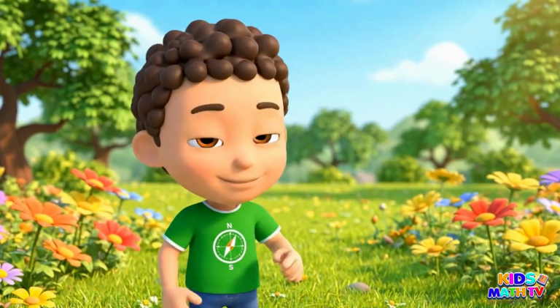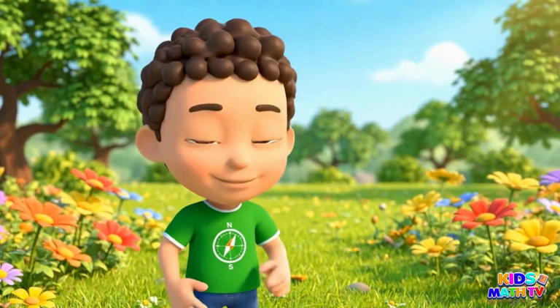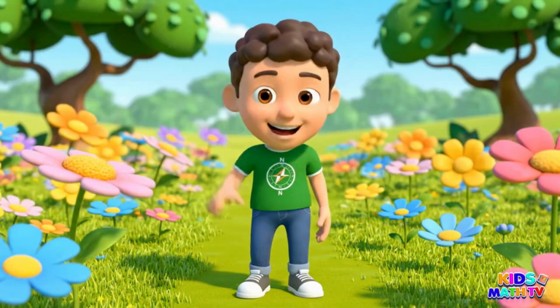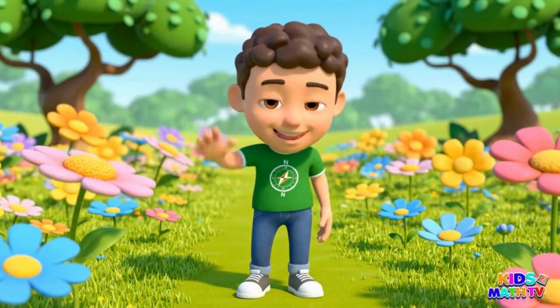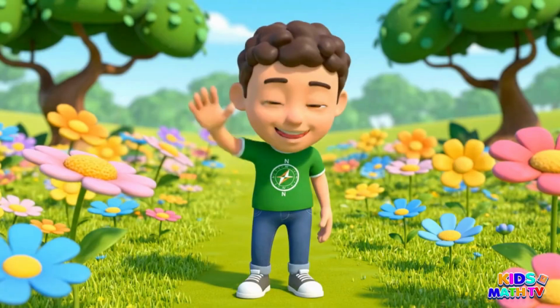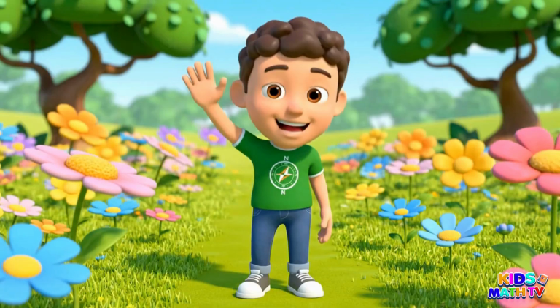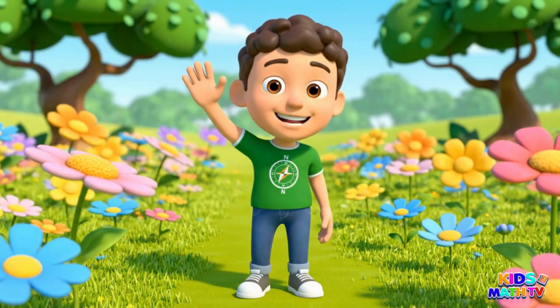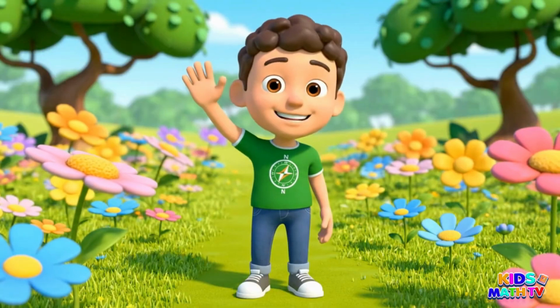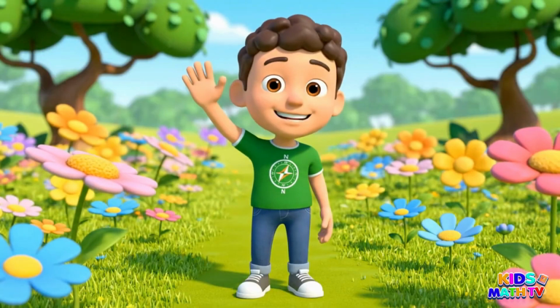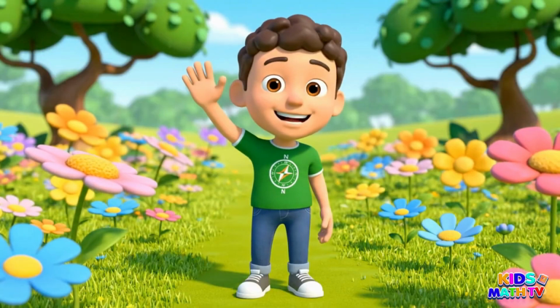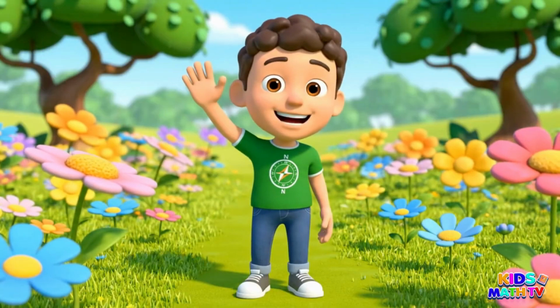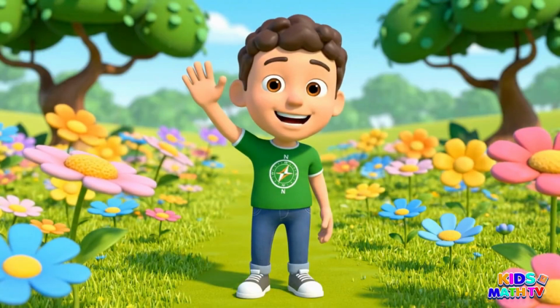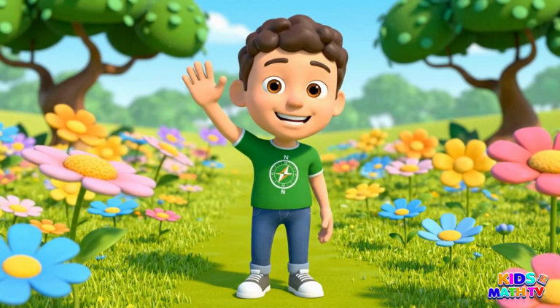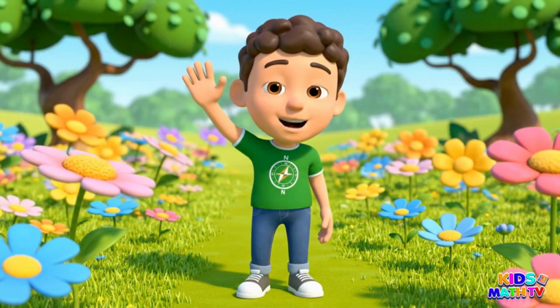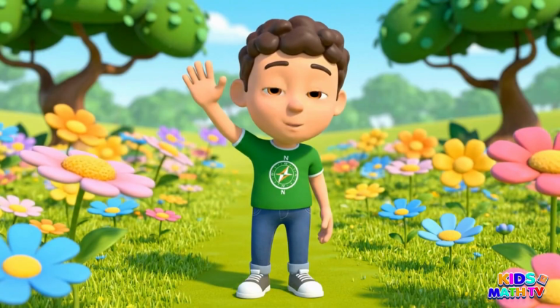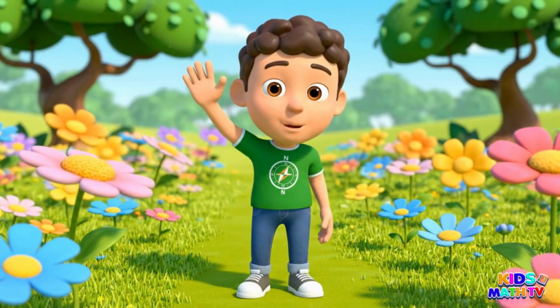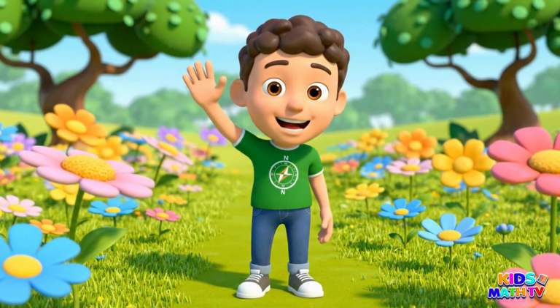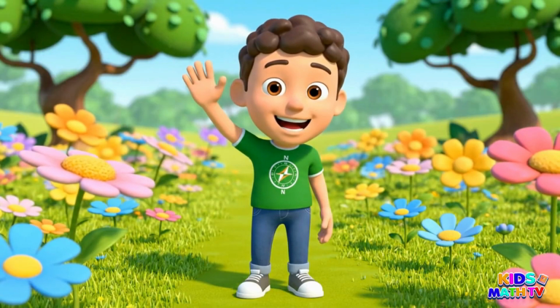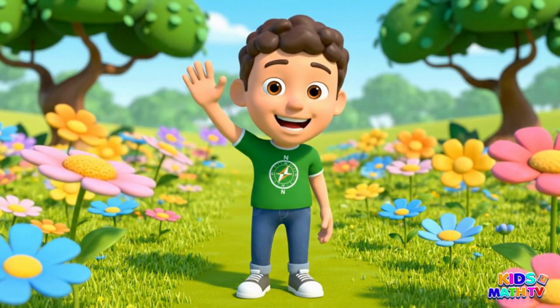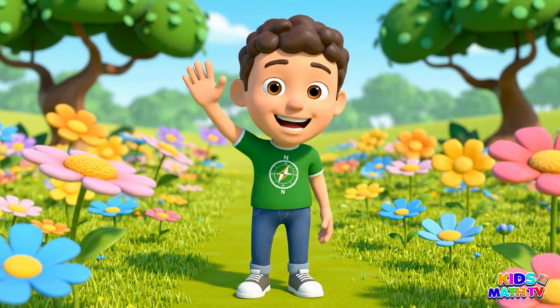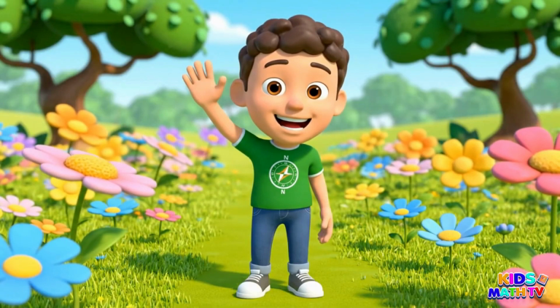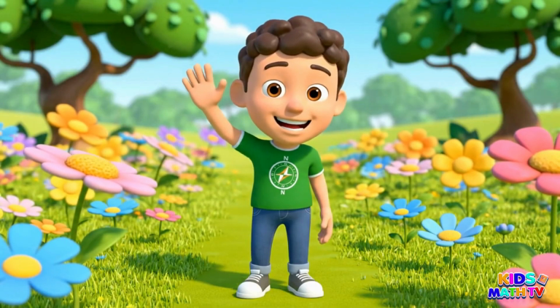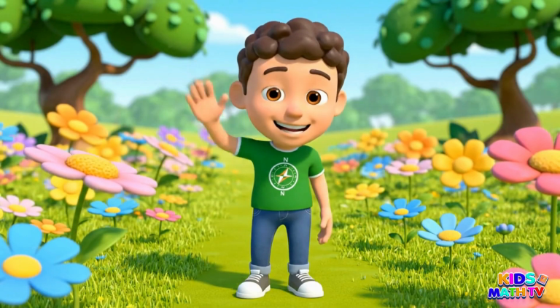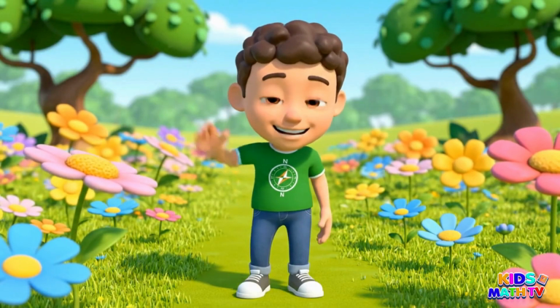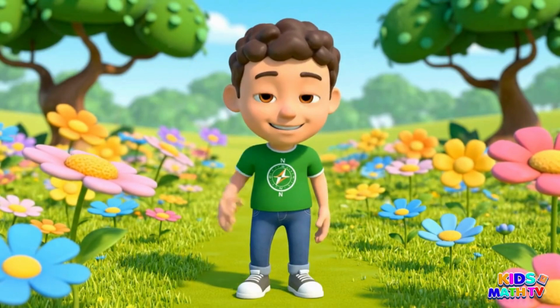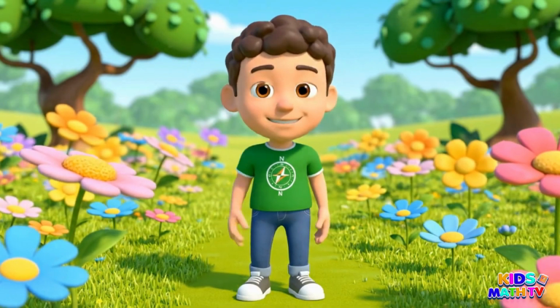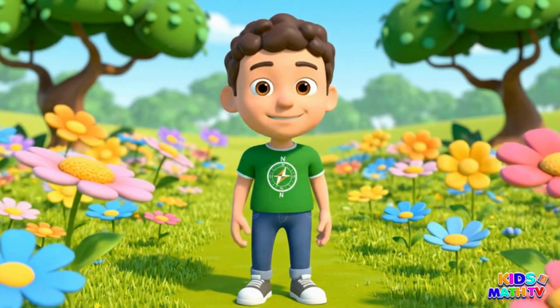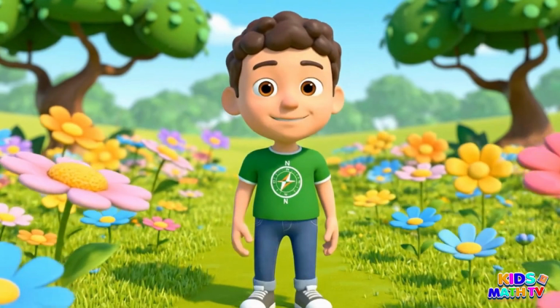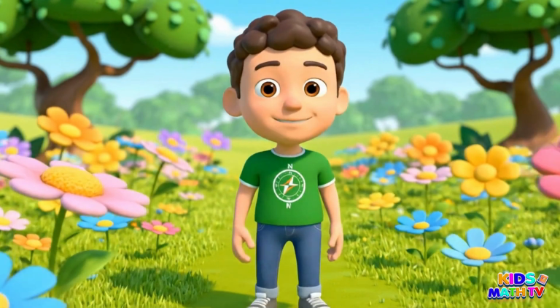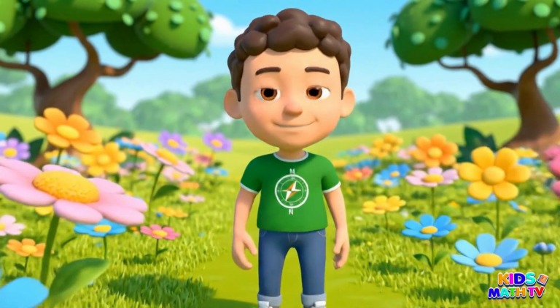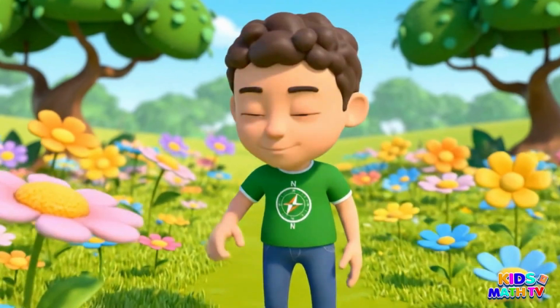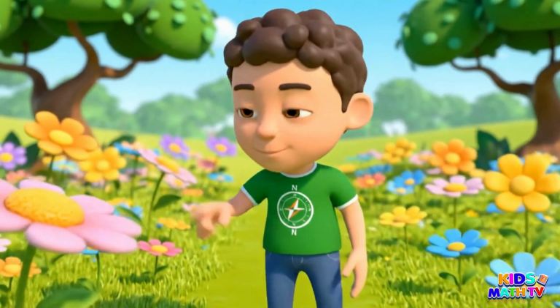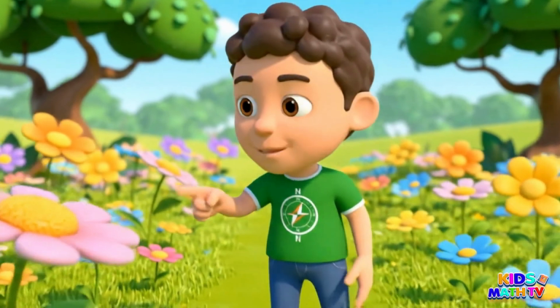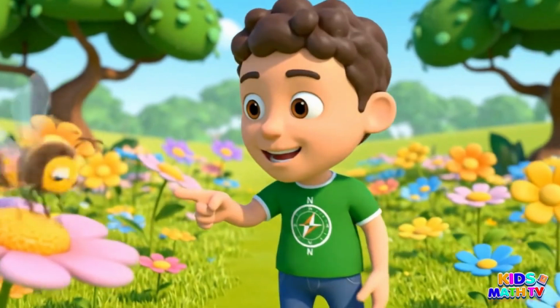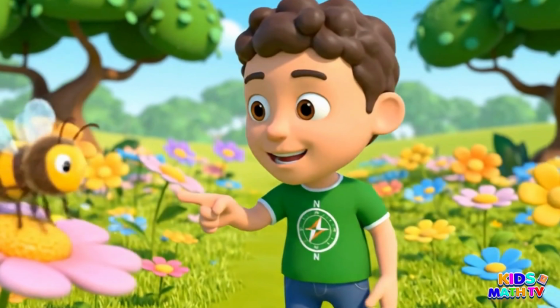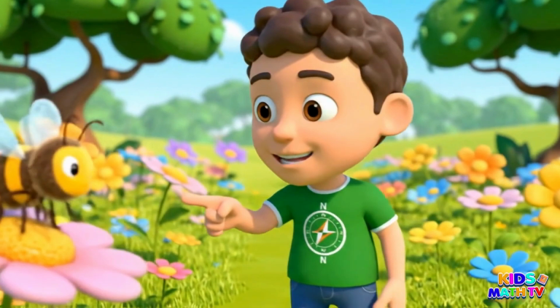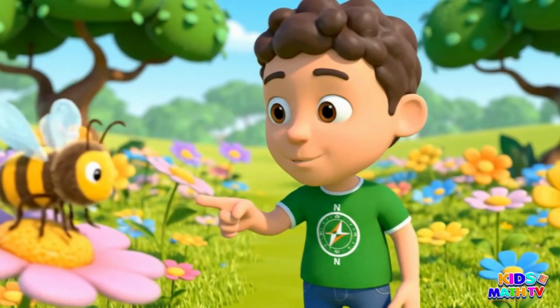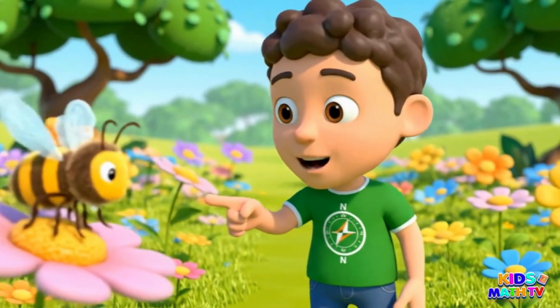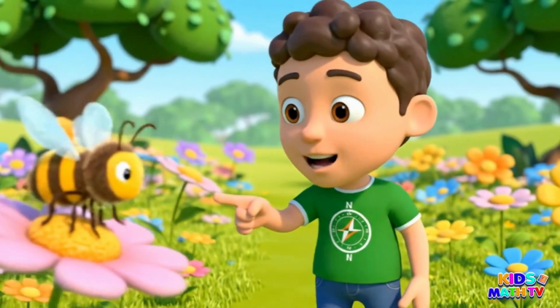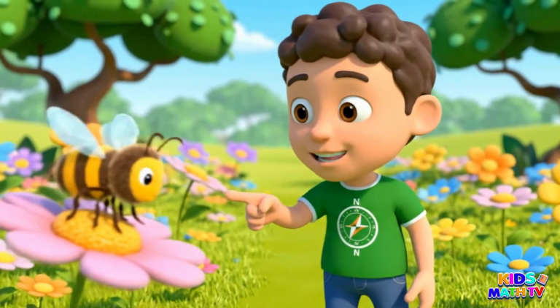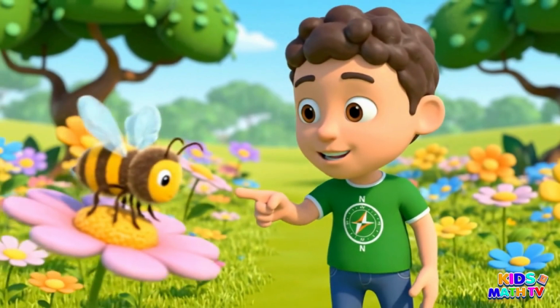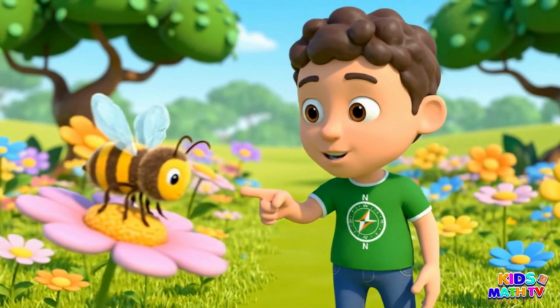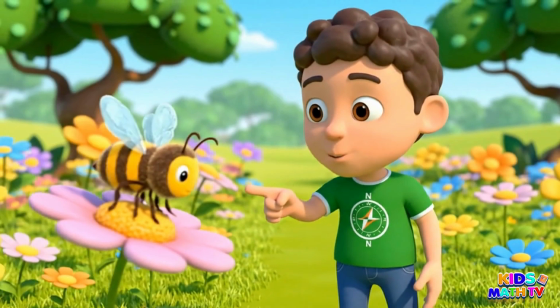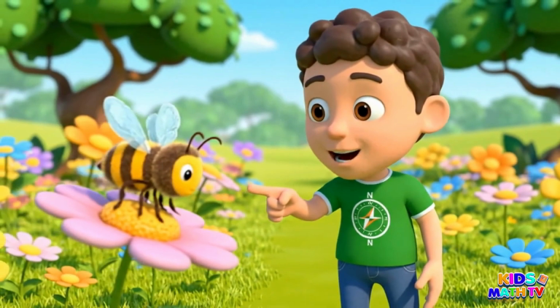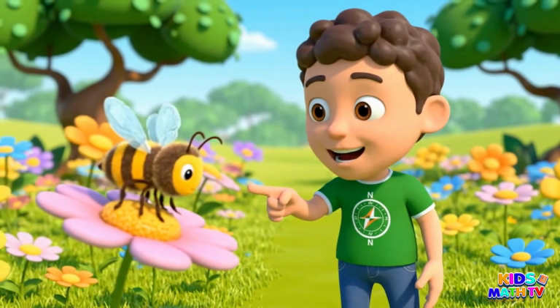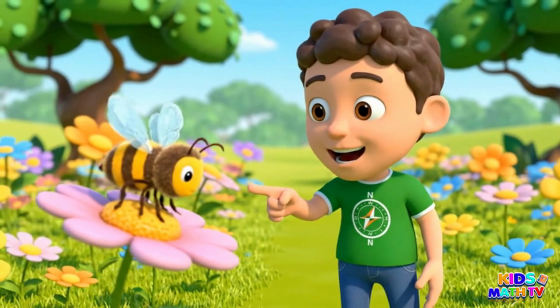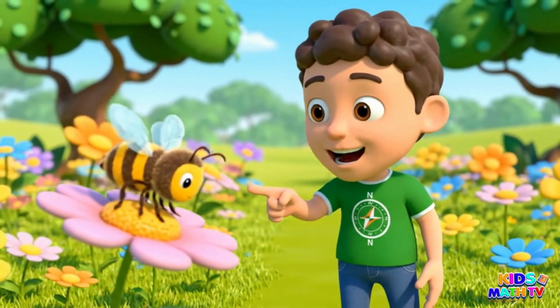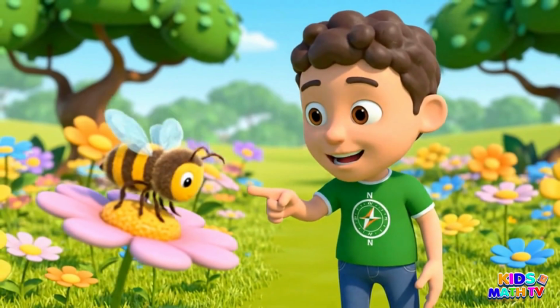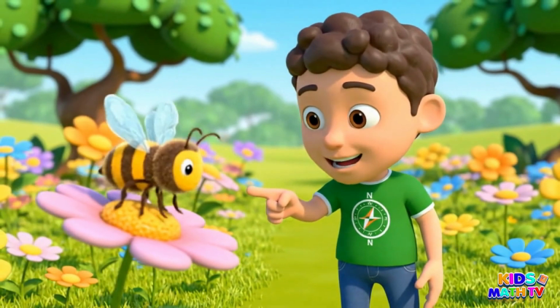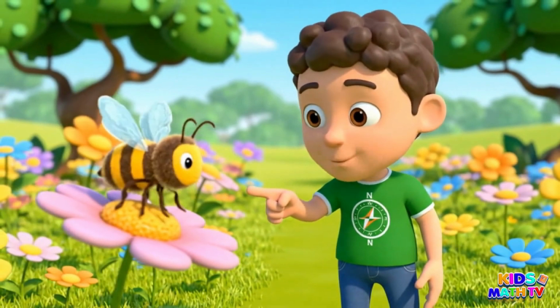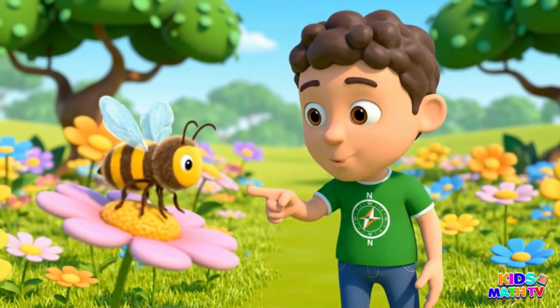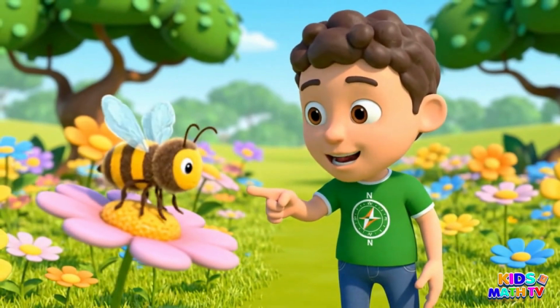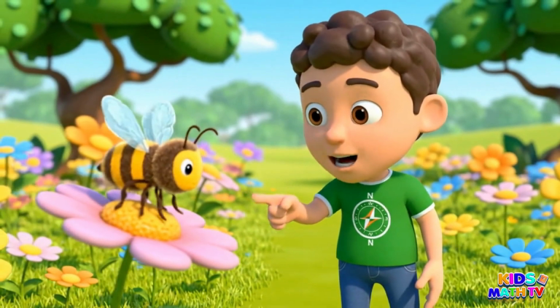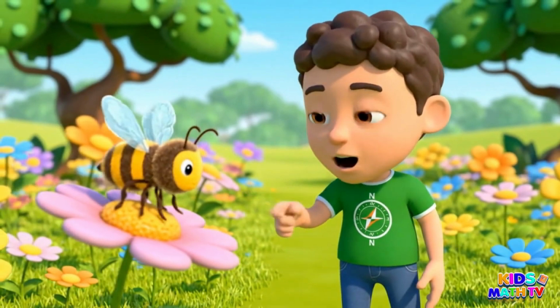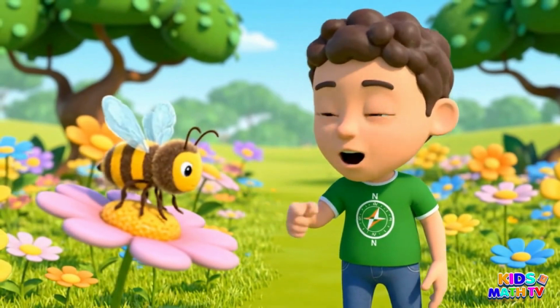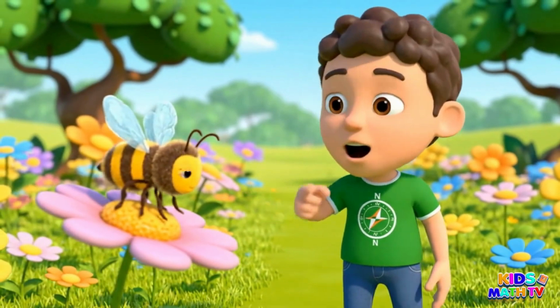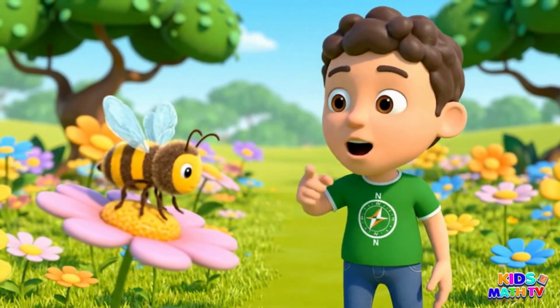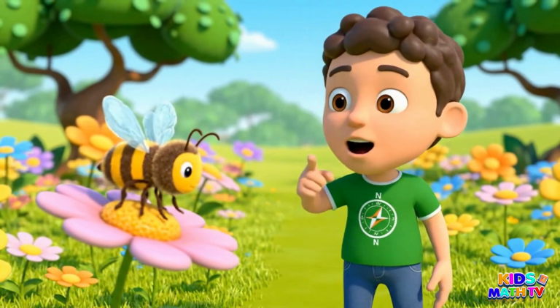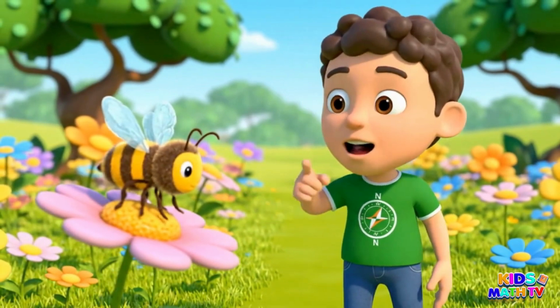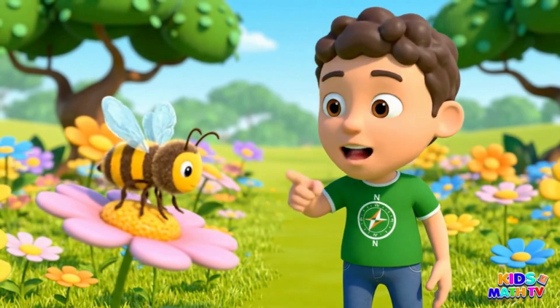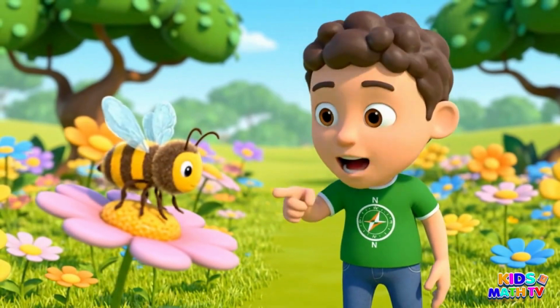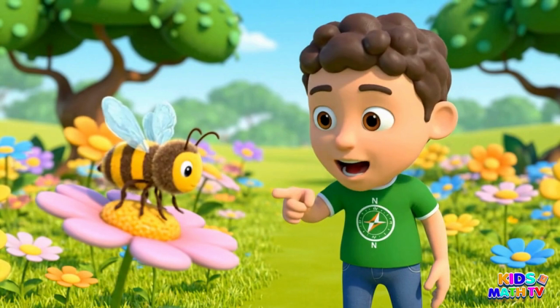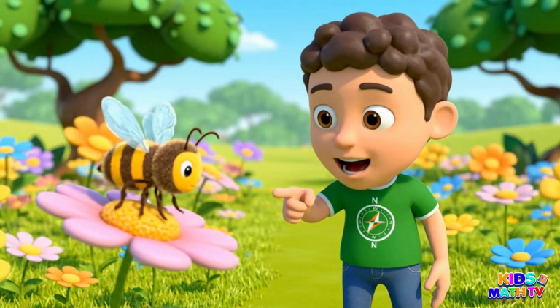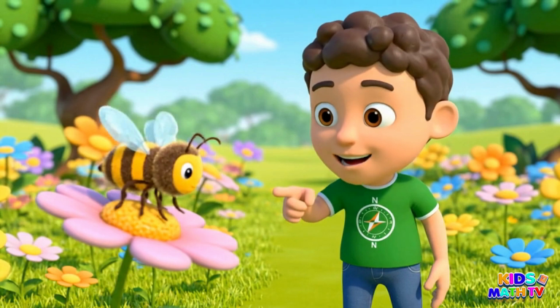This is a bee. Bees make the sweet honey we all love.